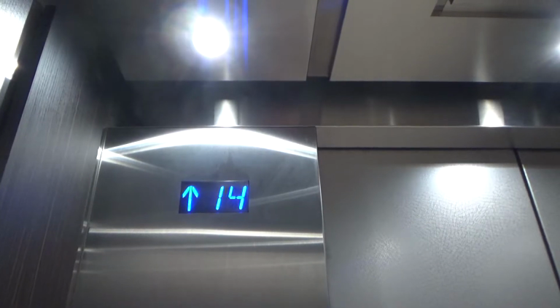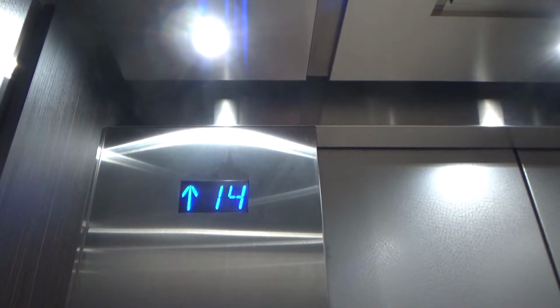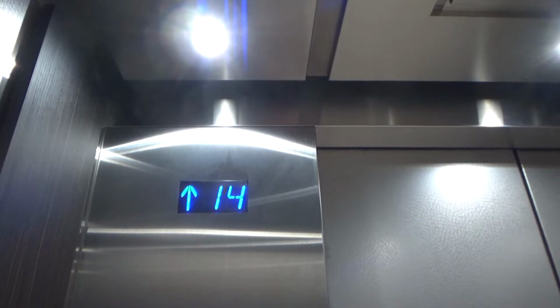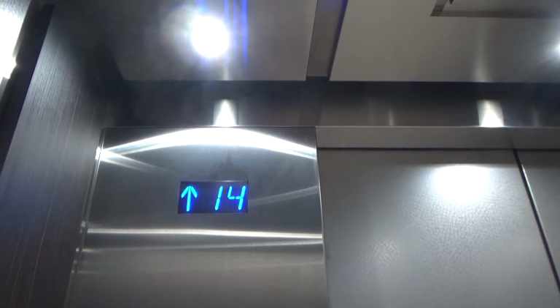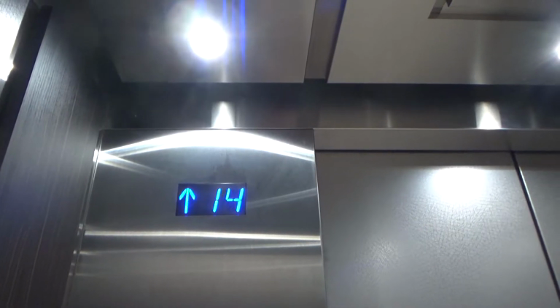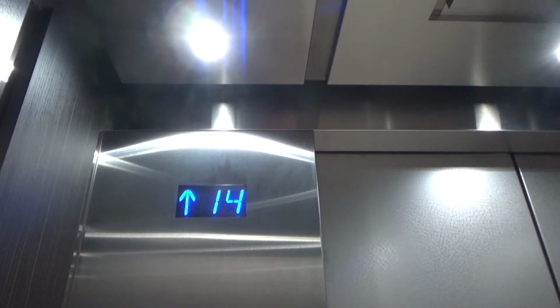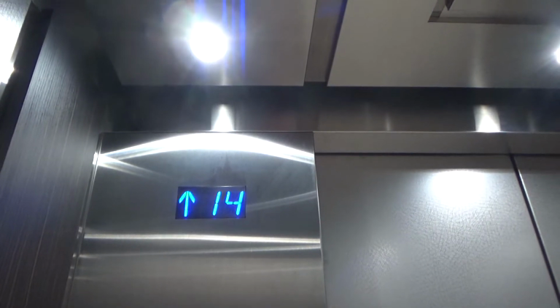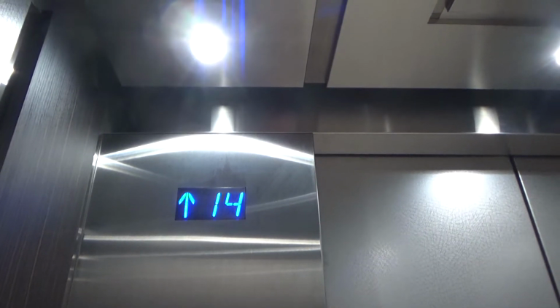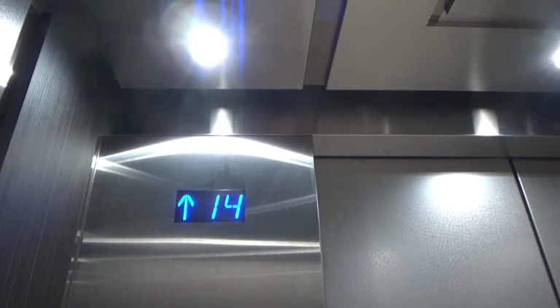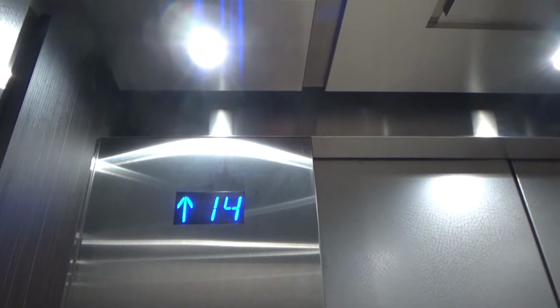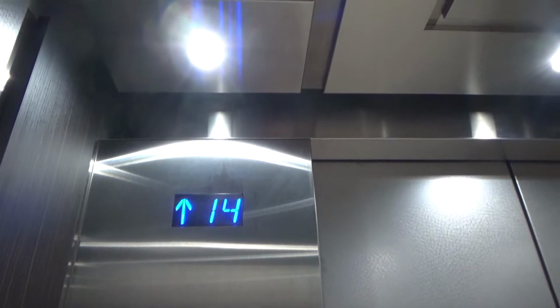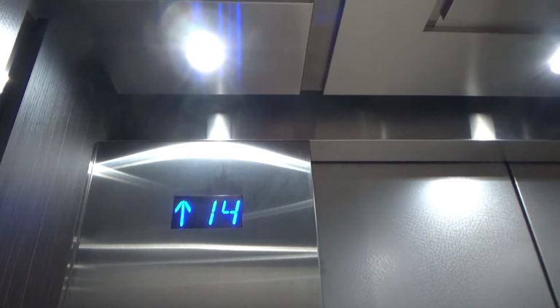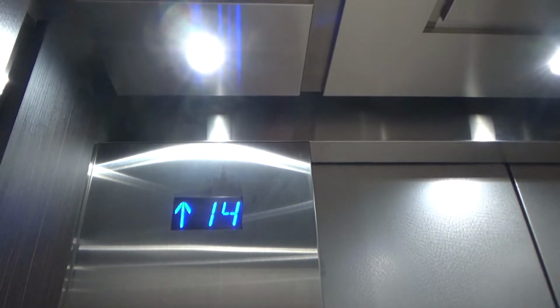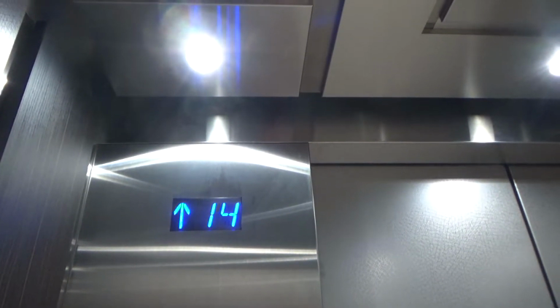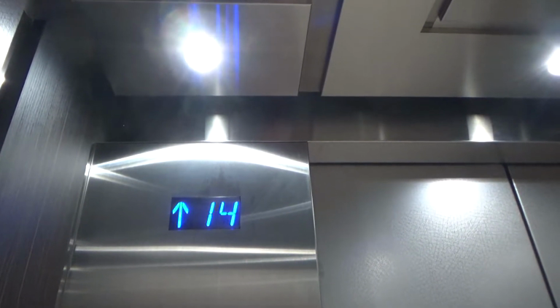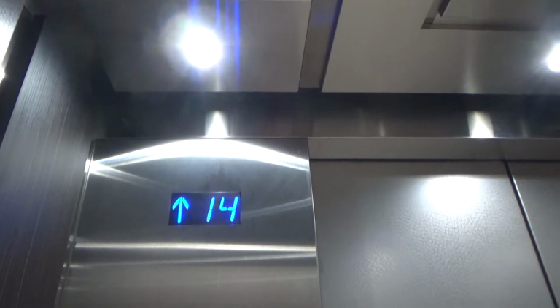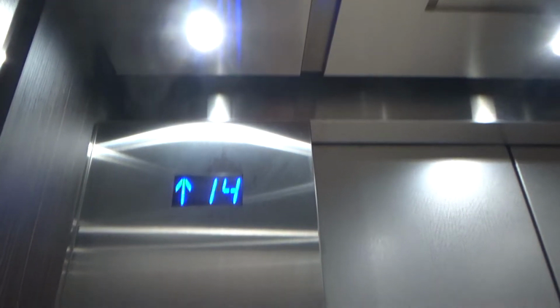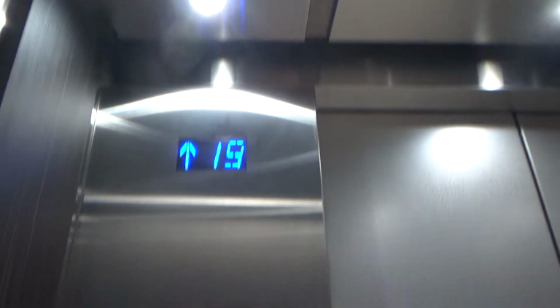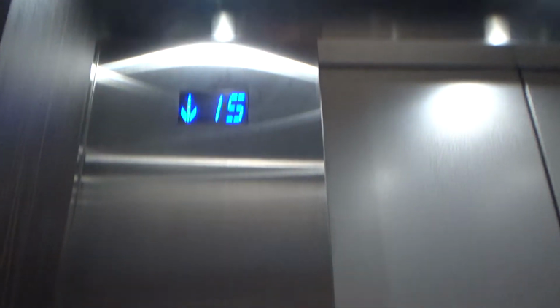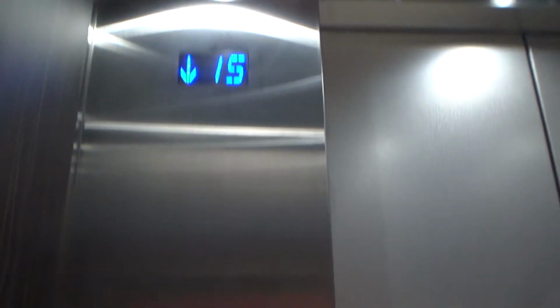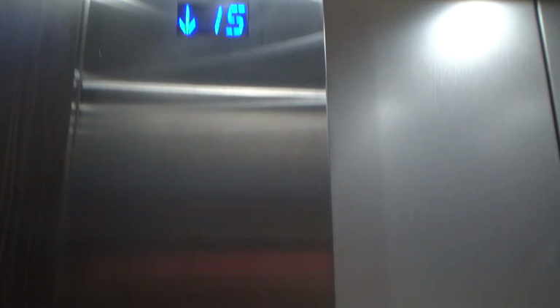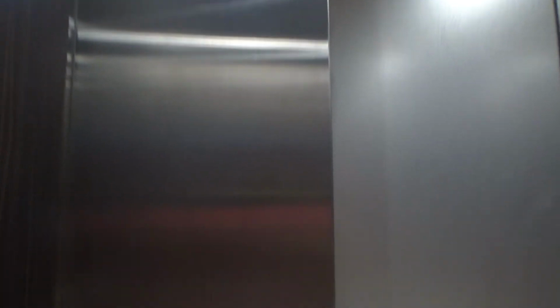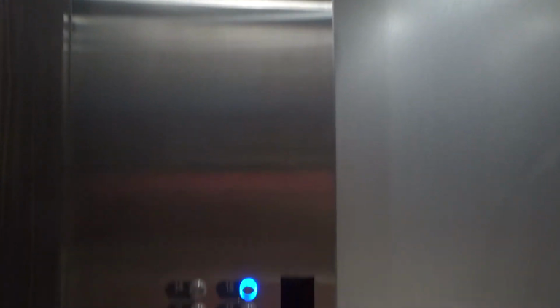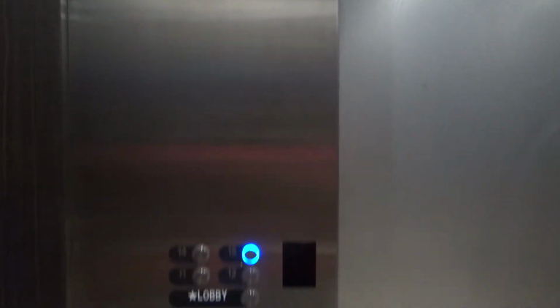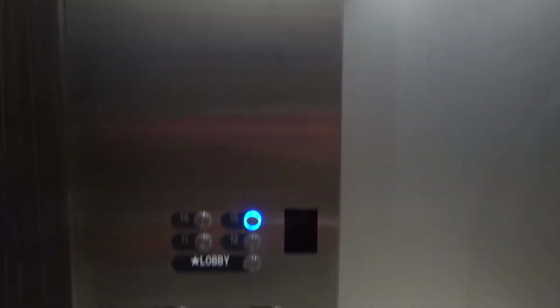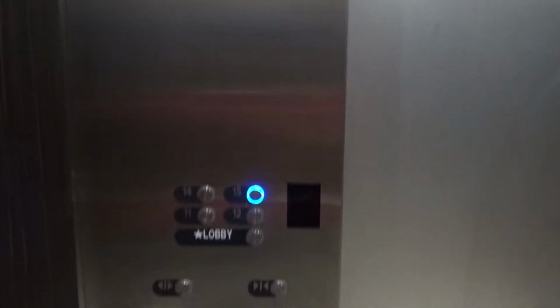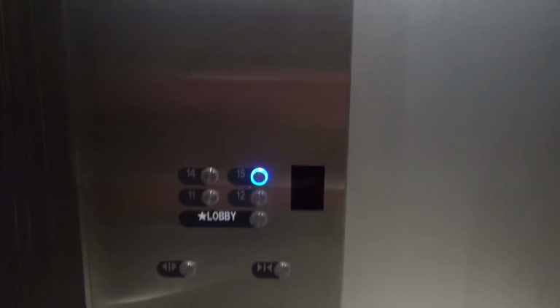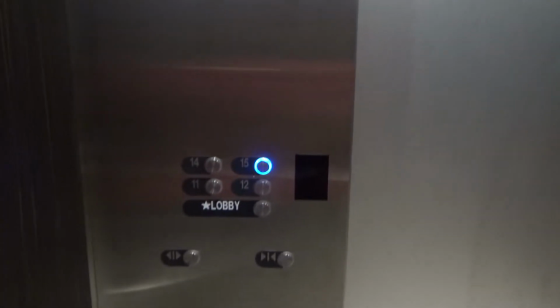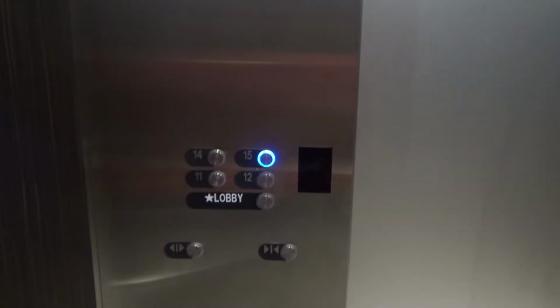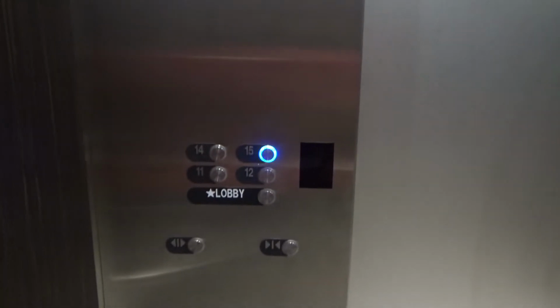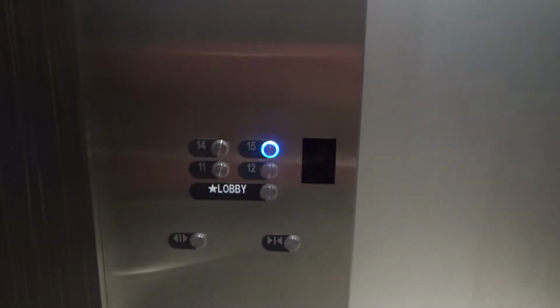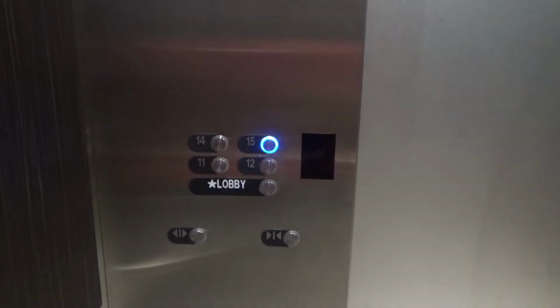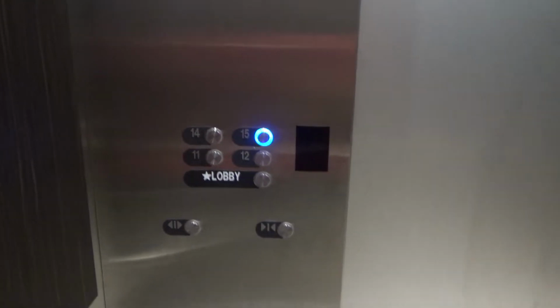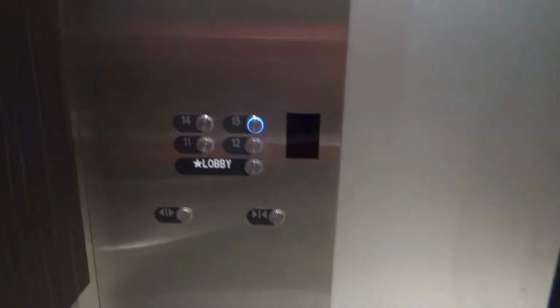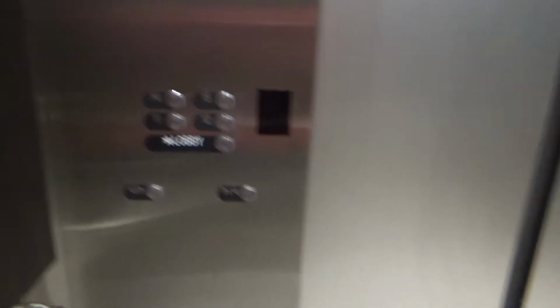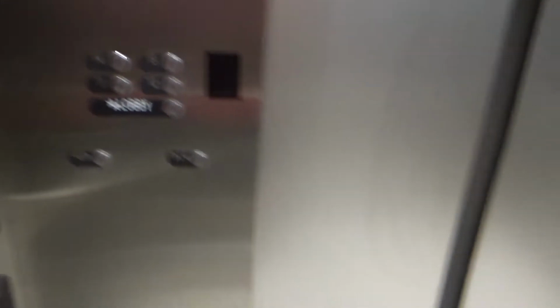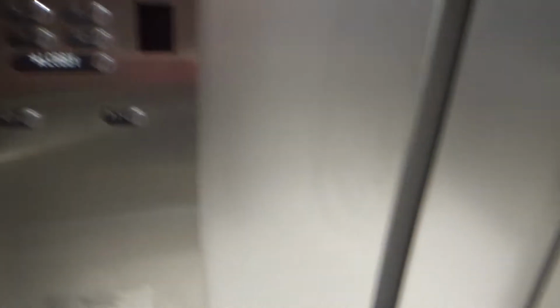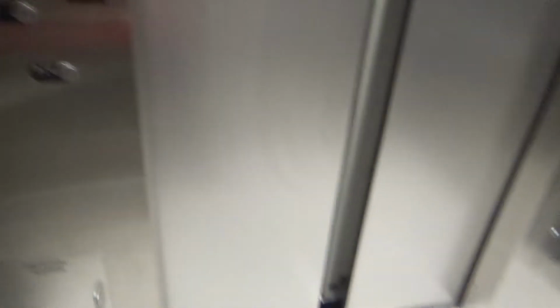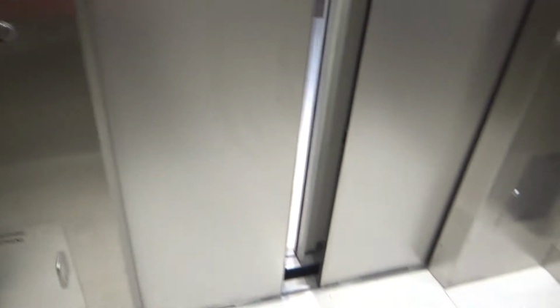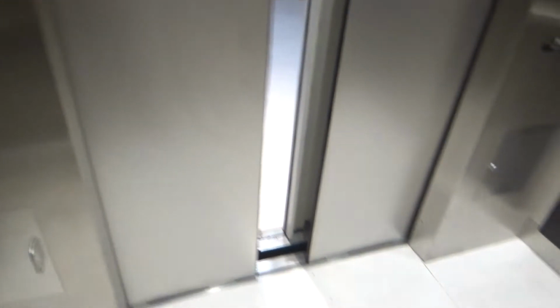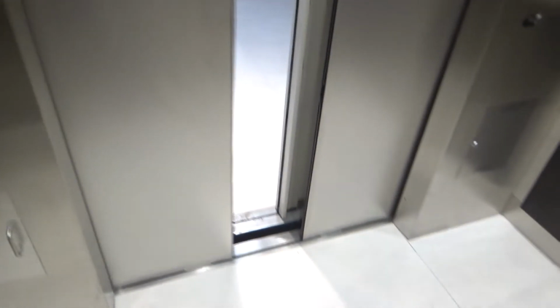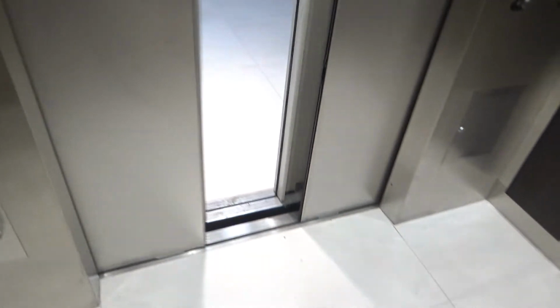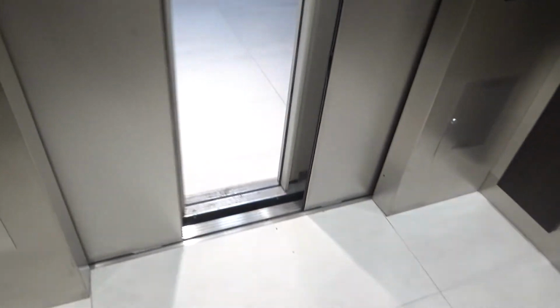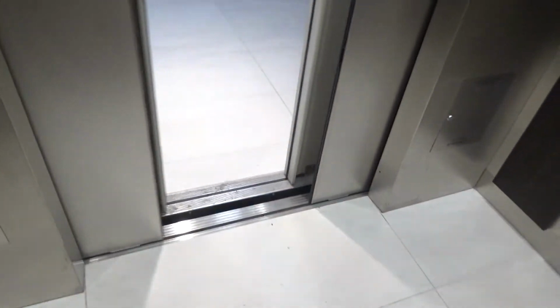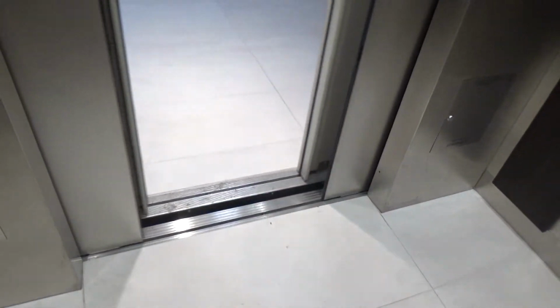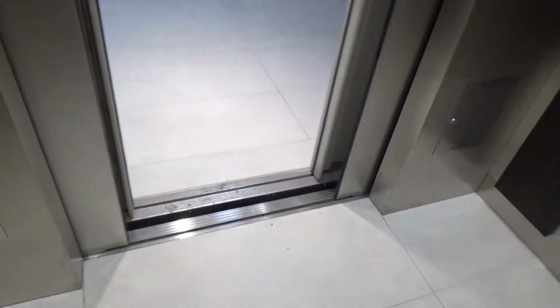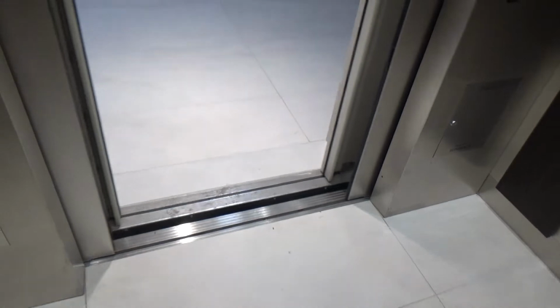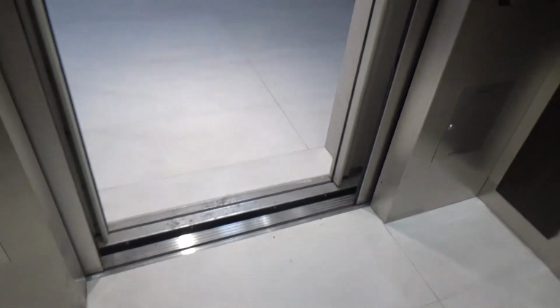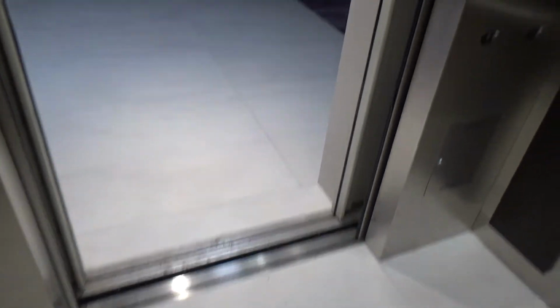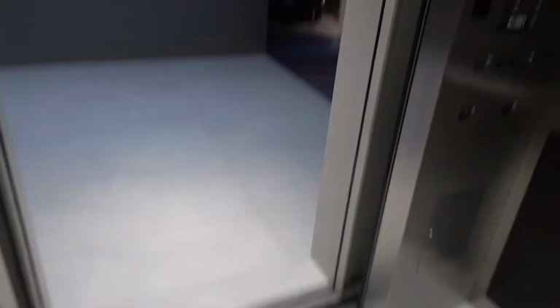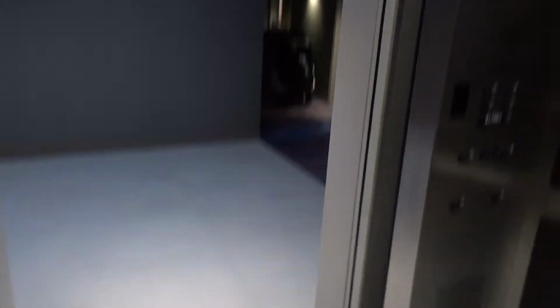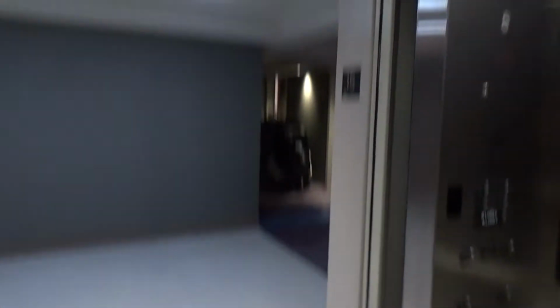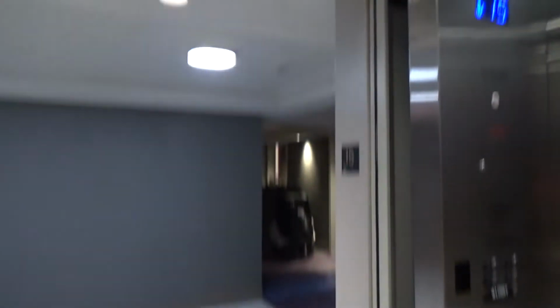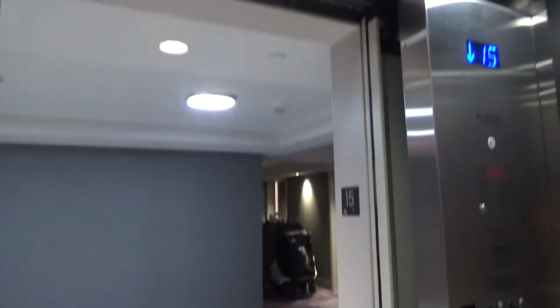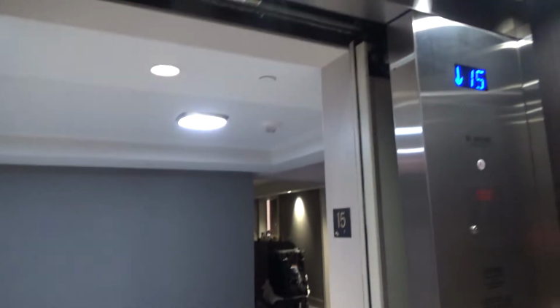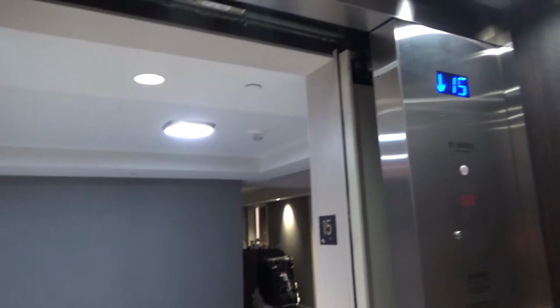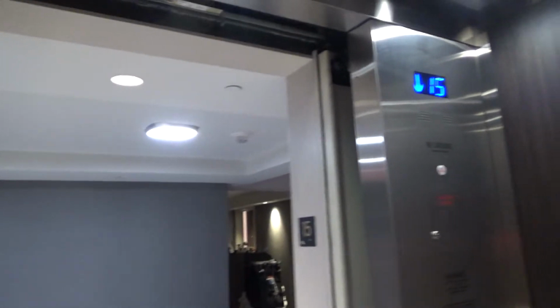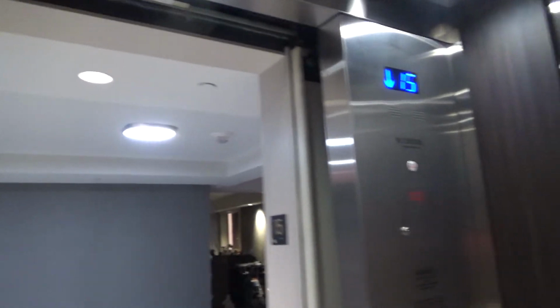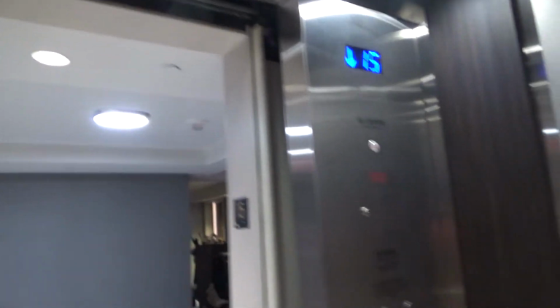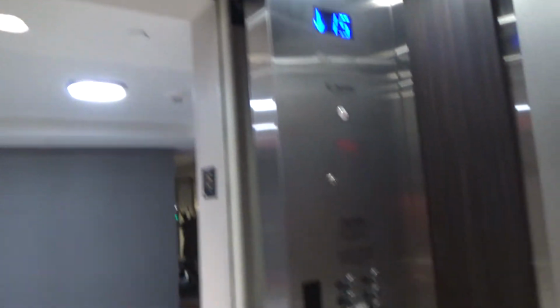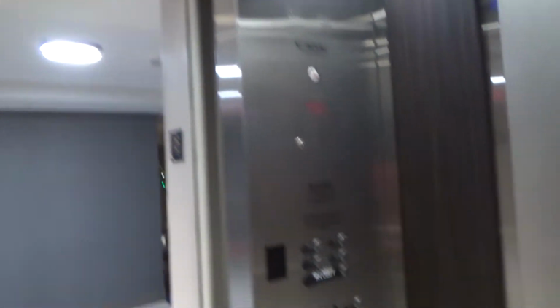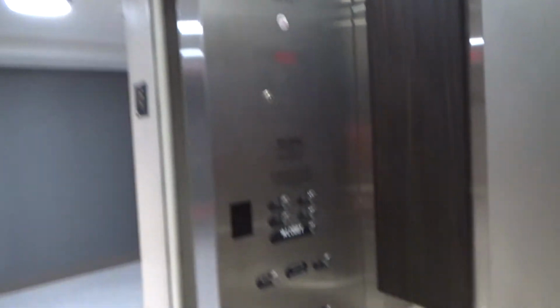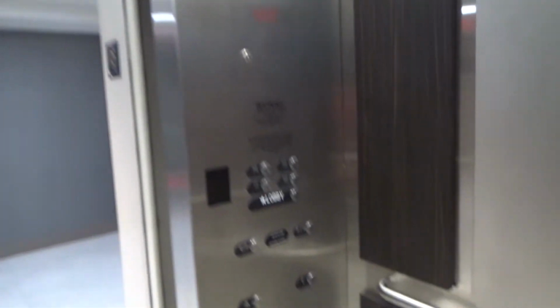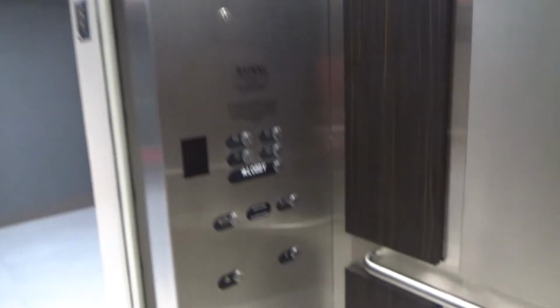This is a small Hilton. 15th floor, star 15. Going down.